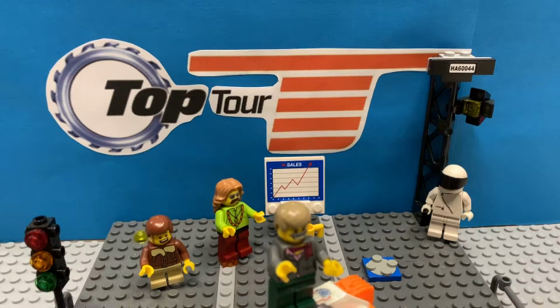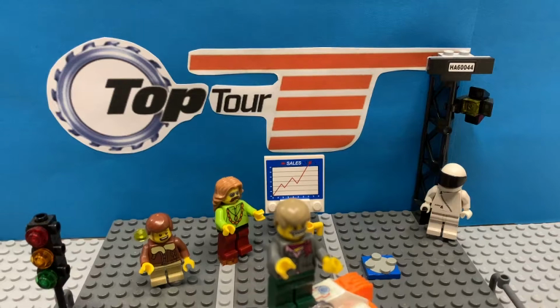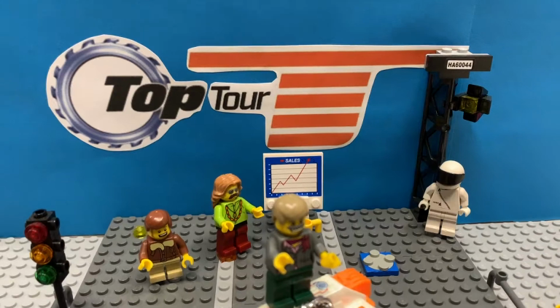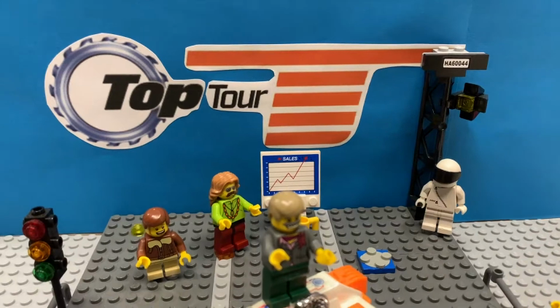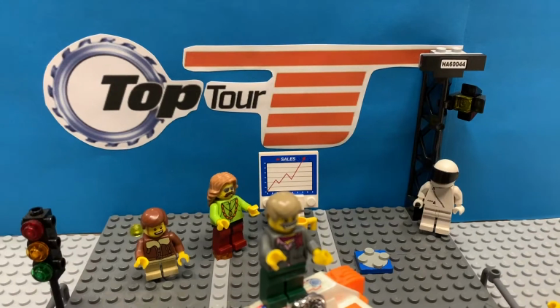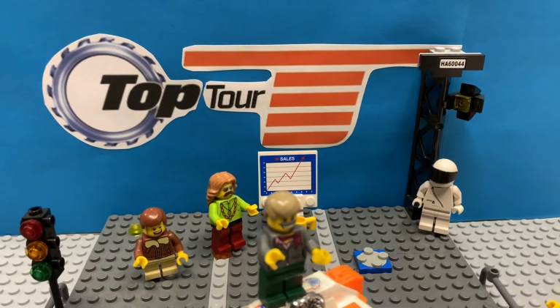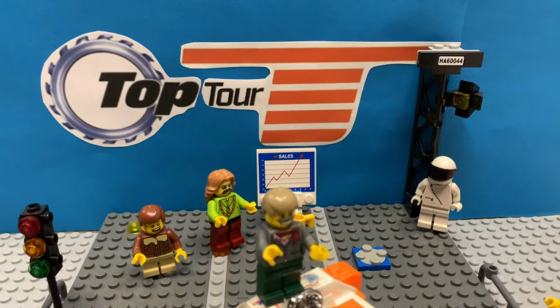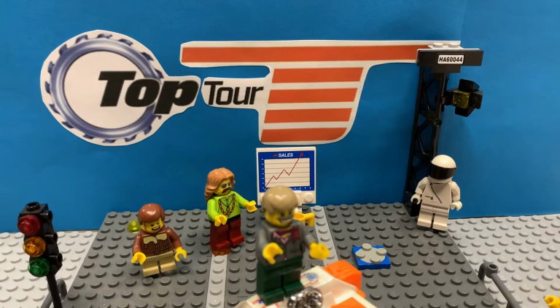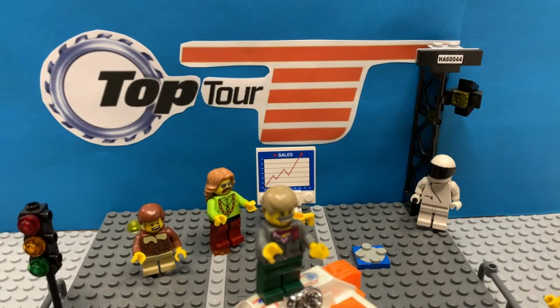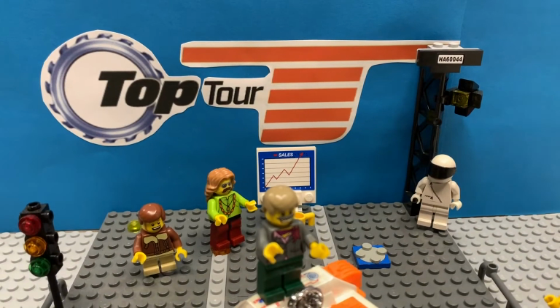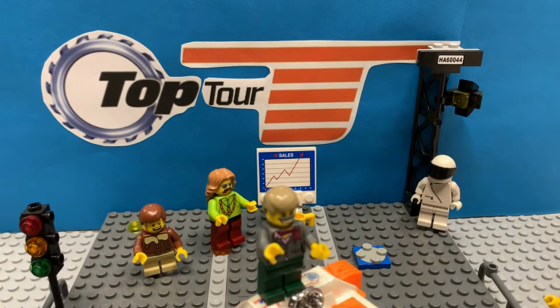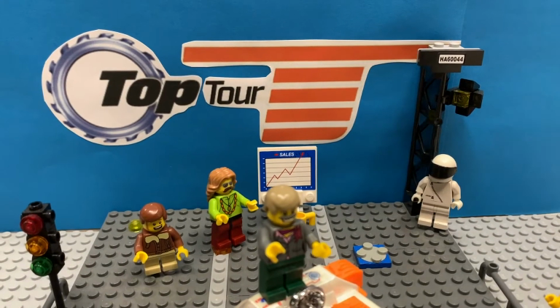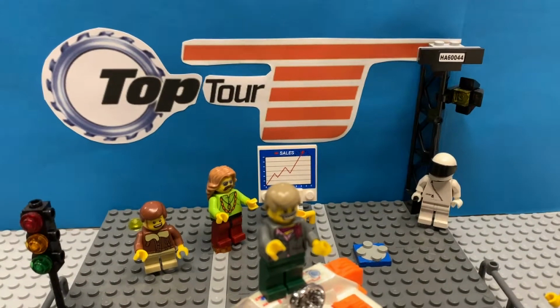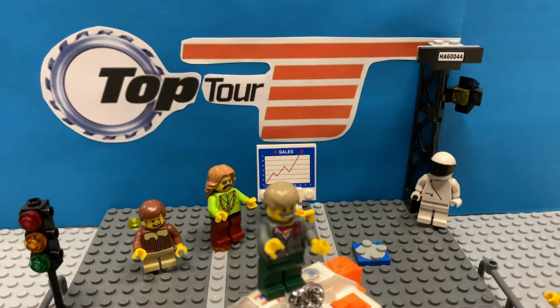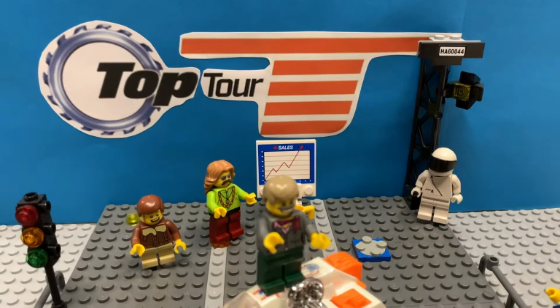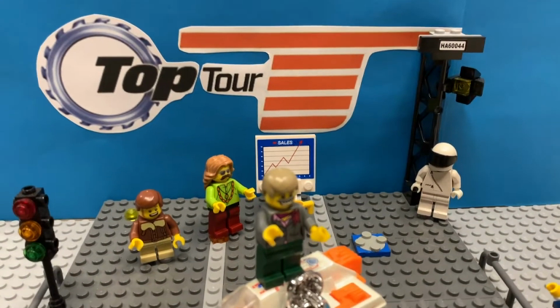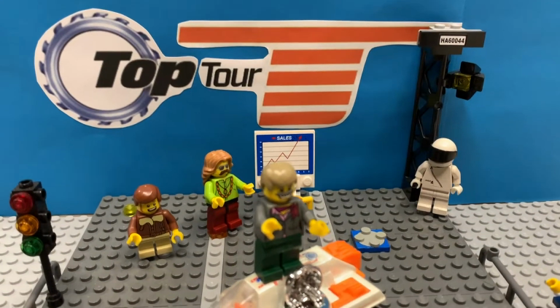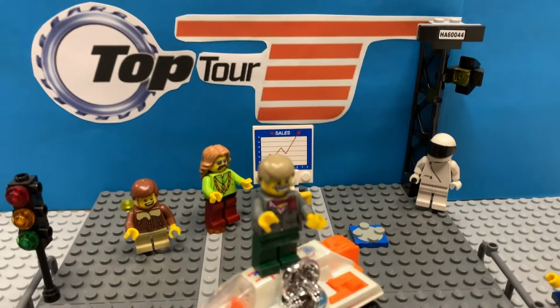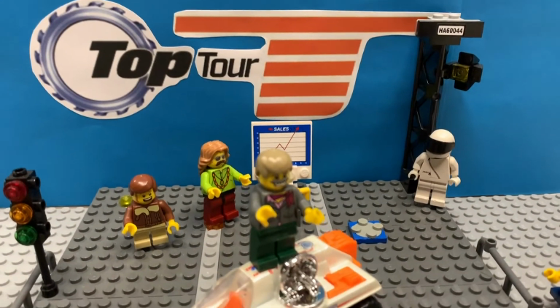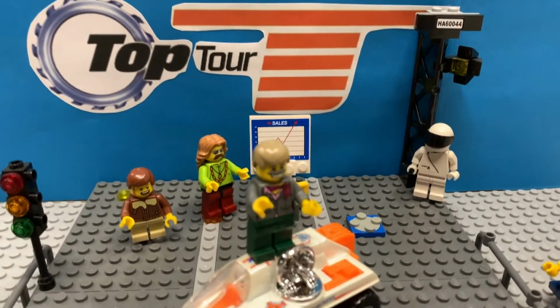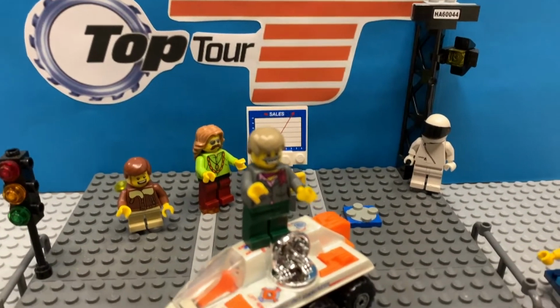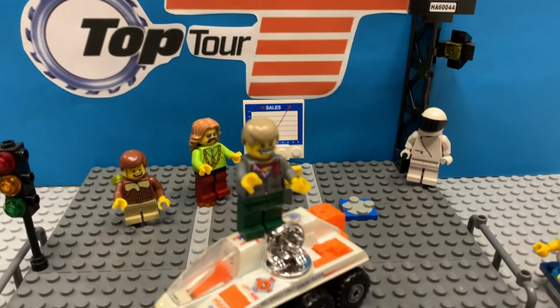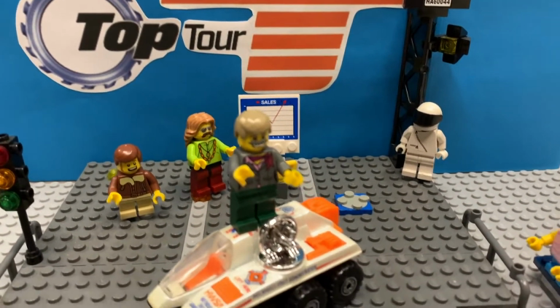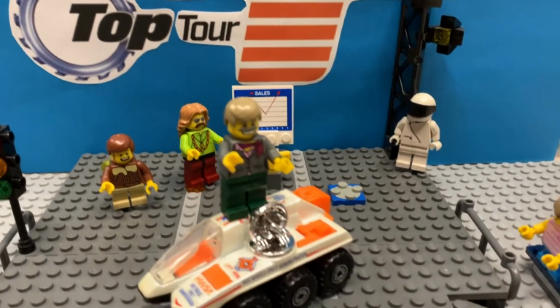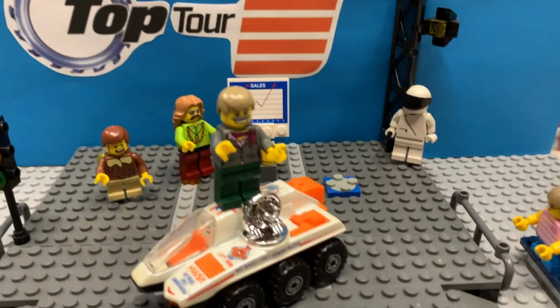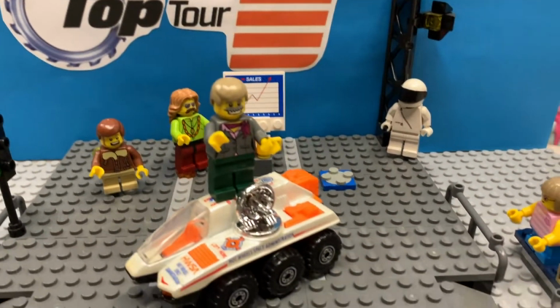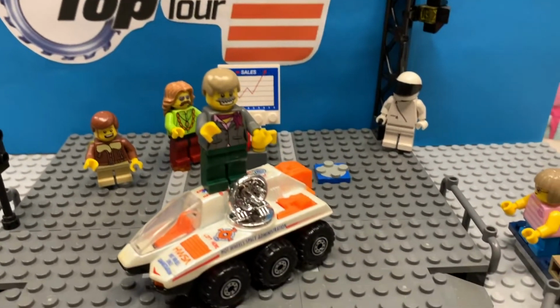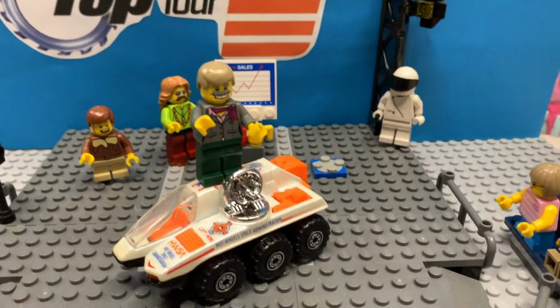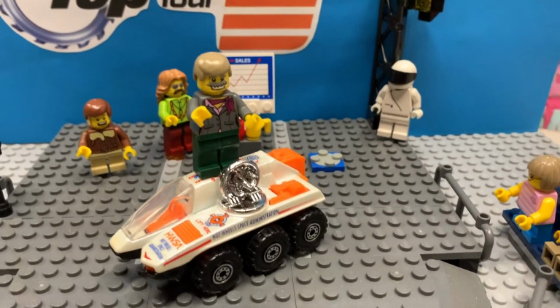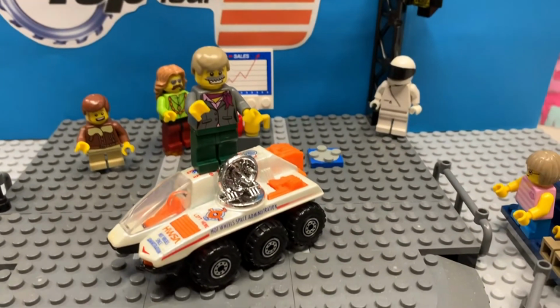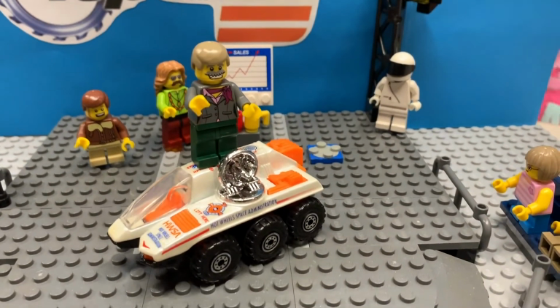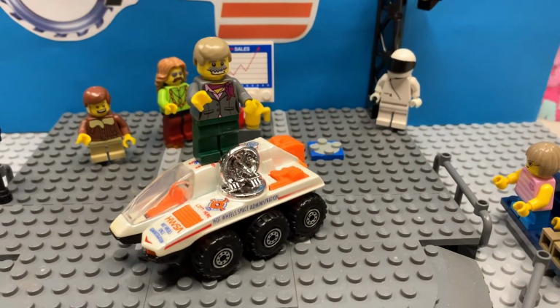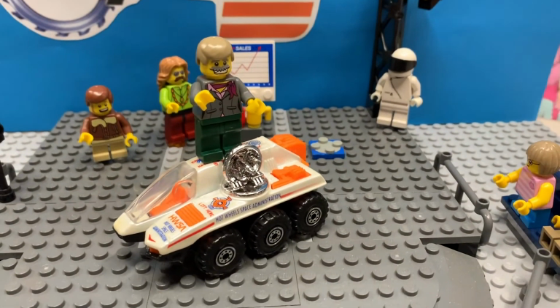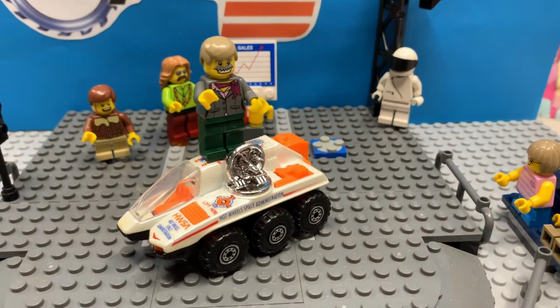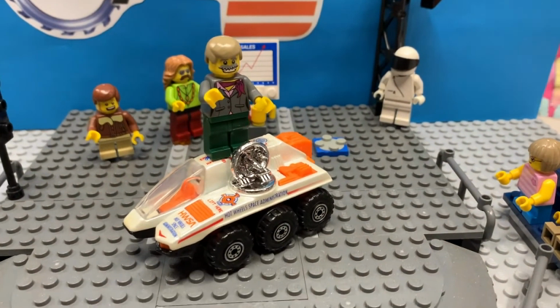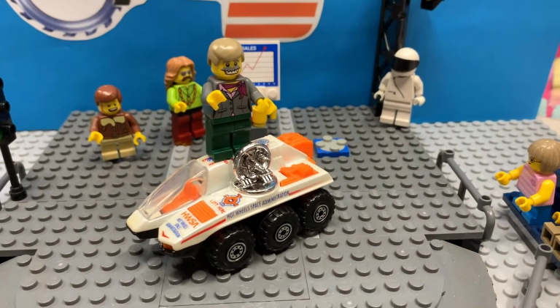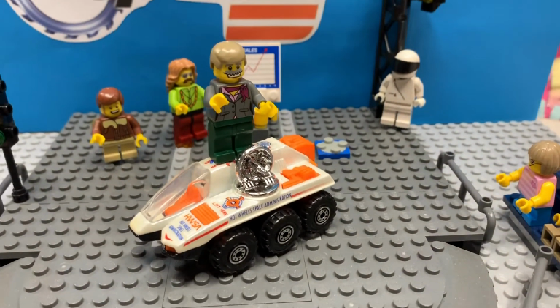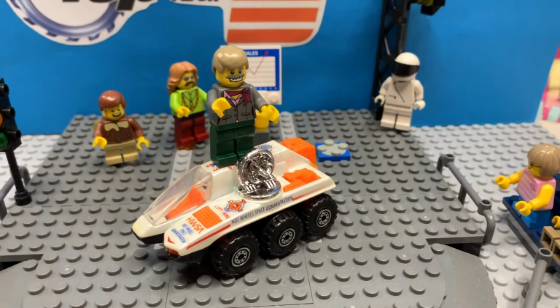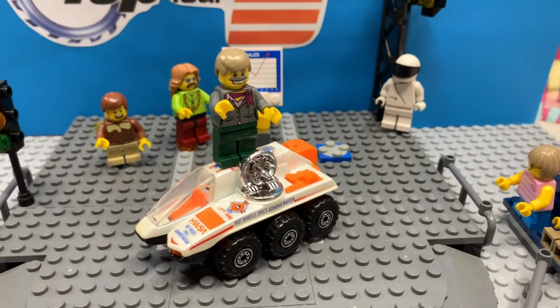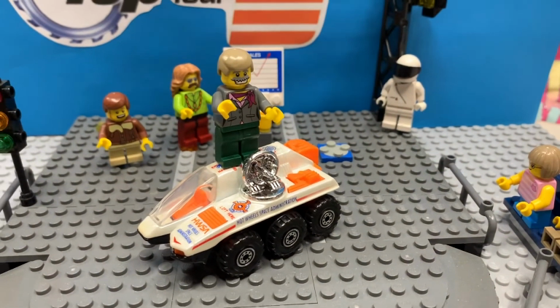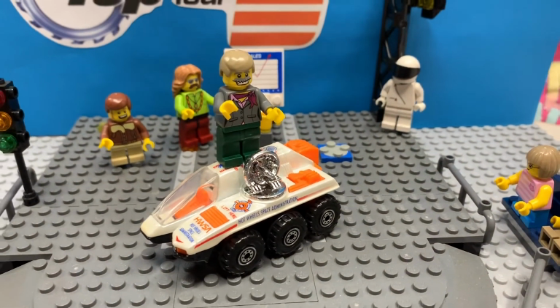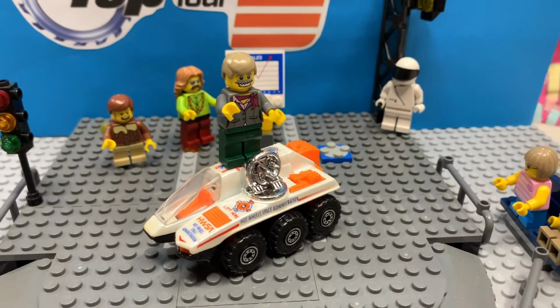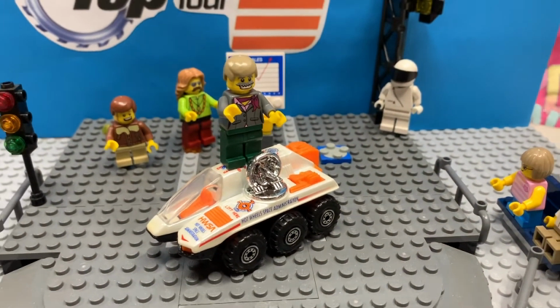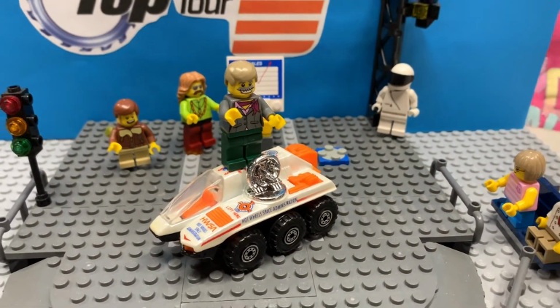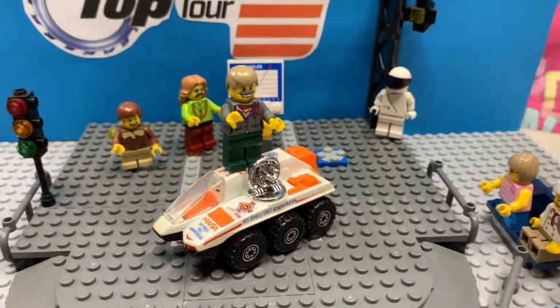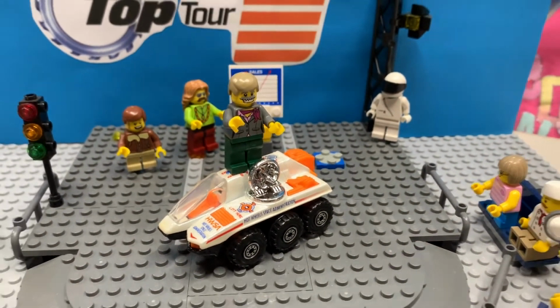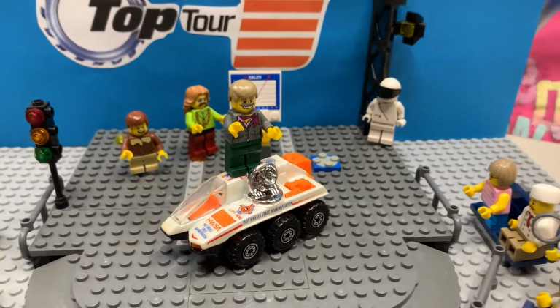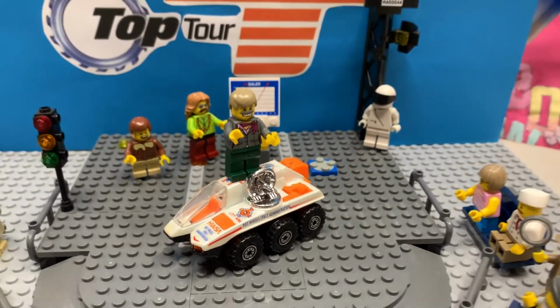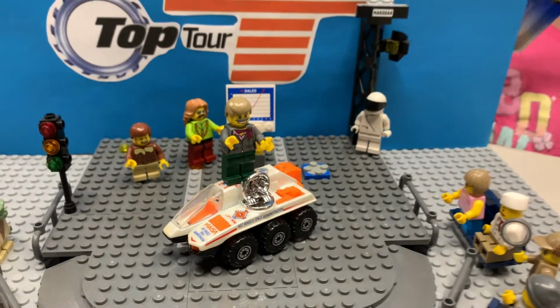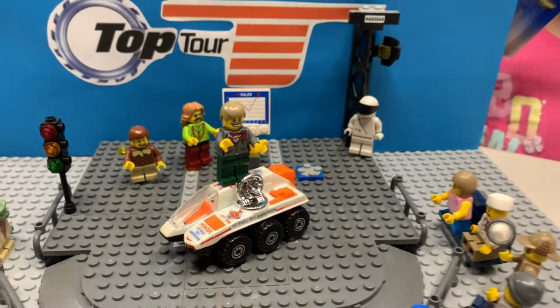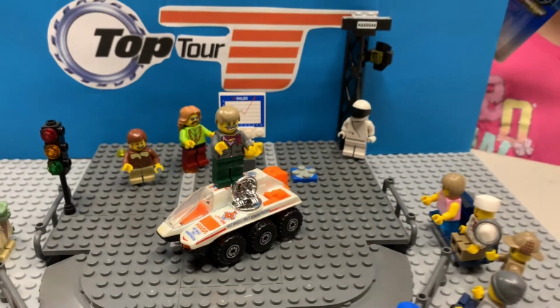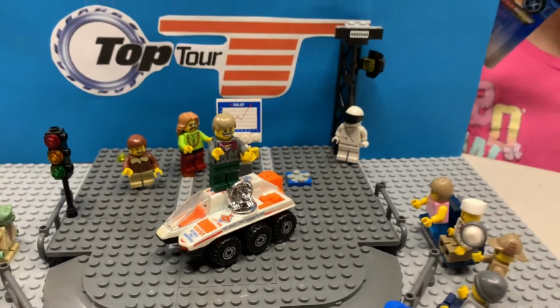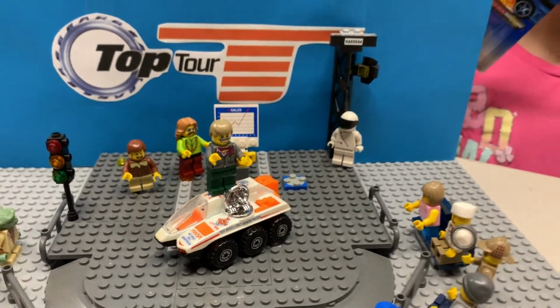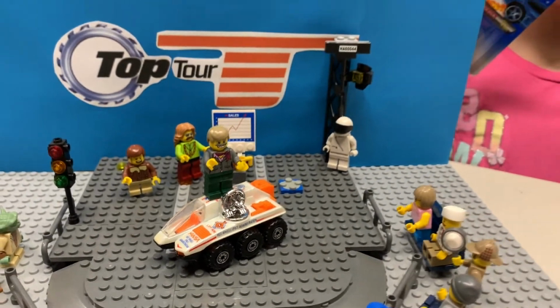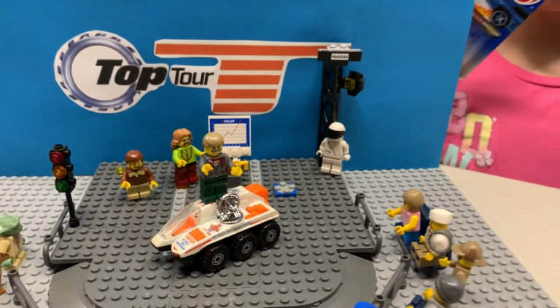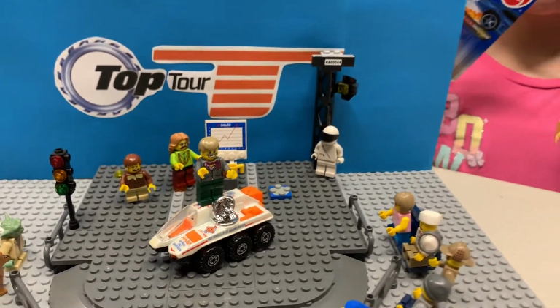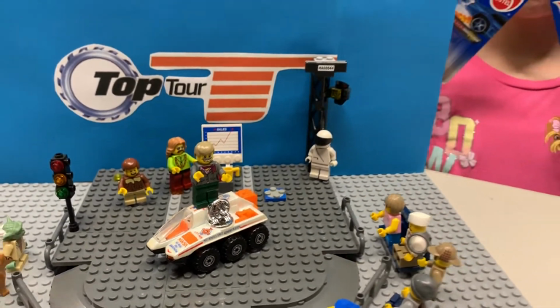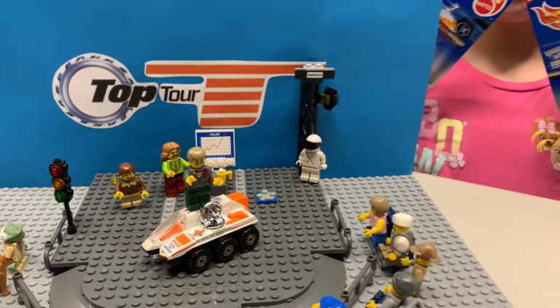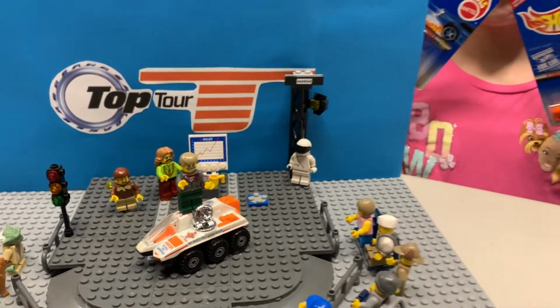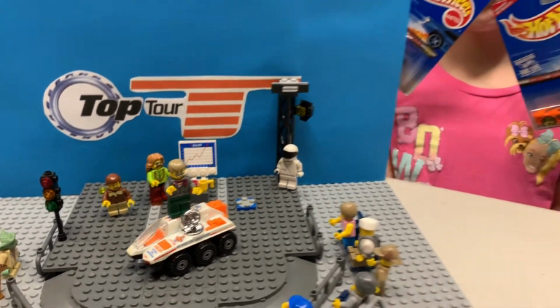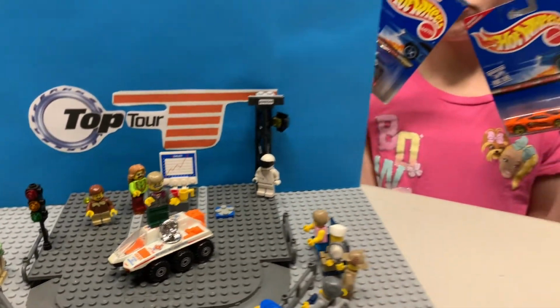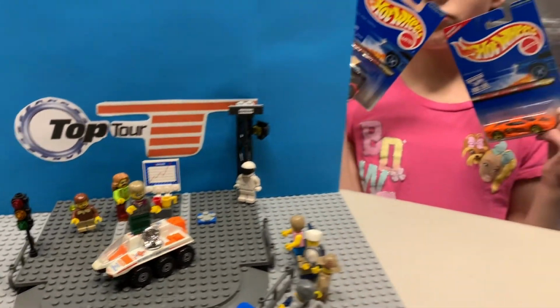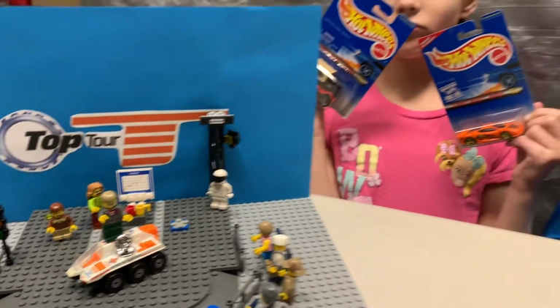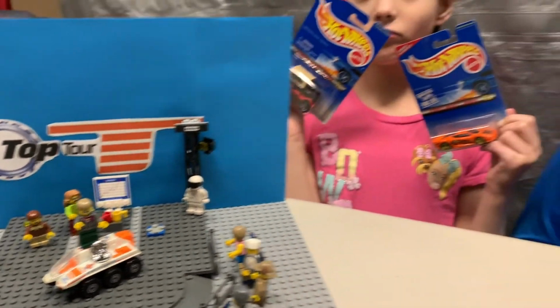Welcome back to the Top Tour. Today Jeremy tries out for Space Force and a 56 helped stop the race.